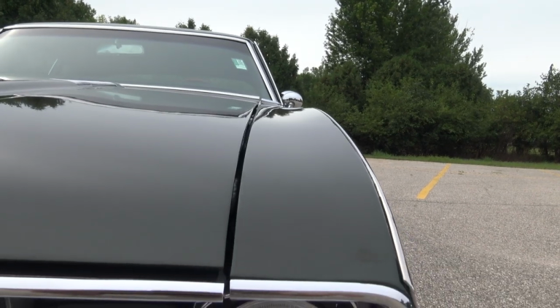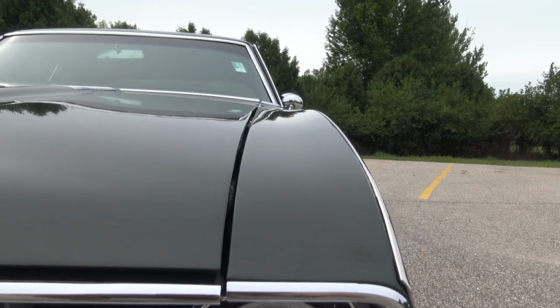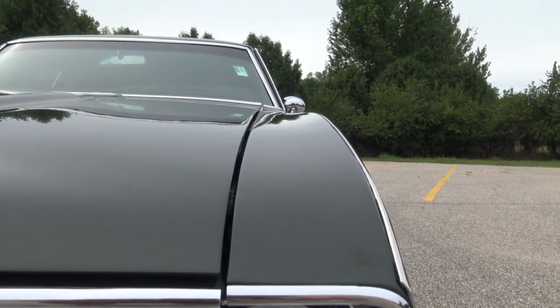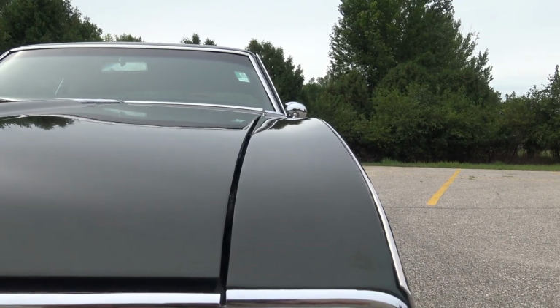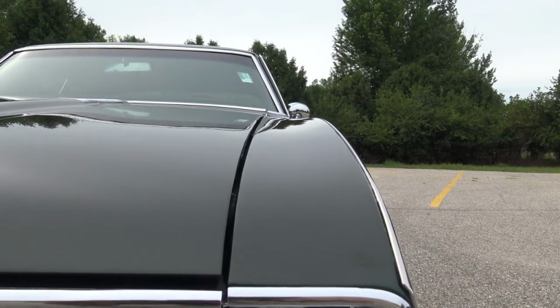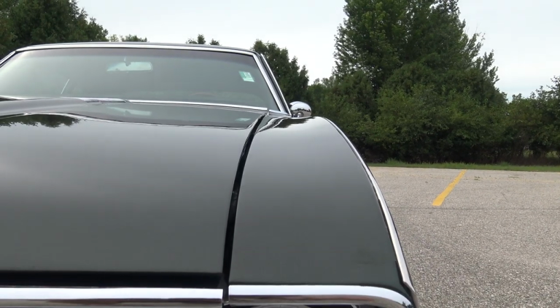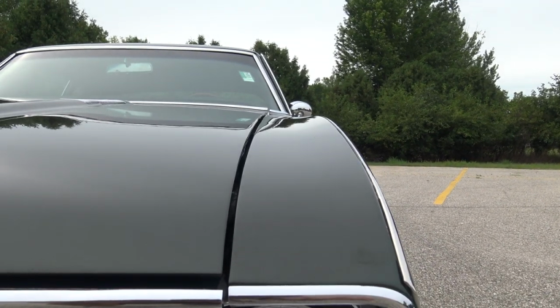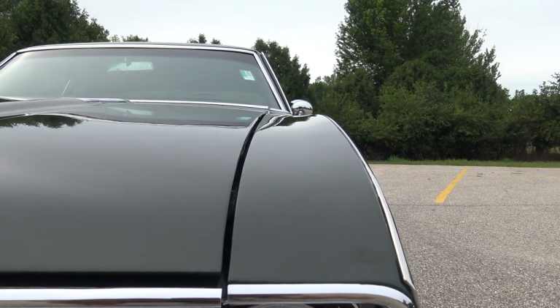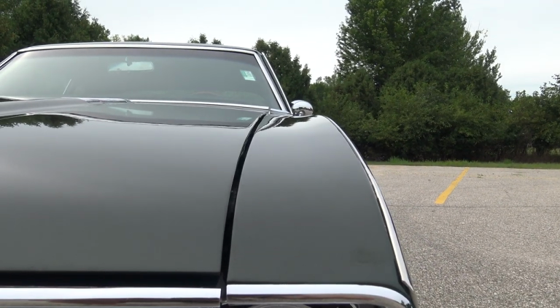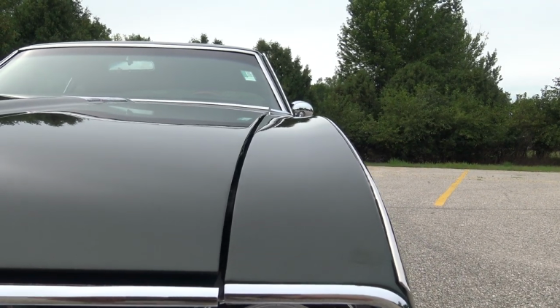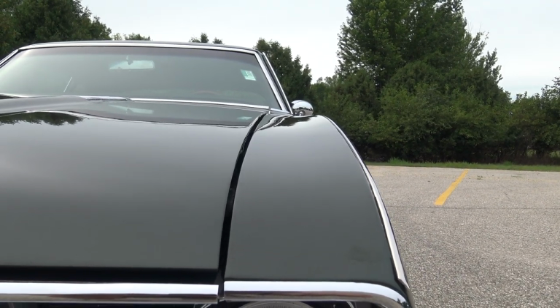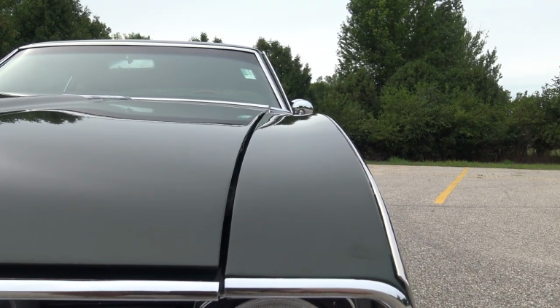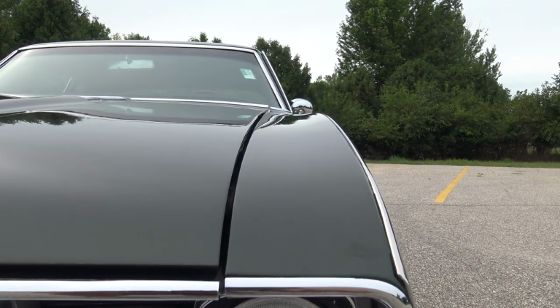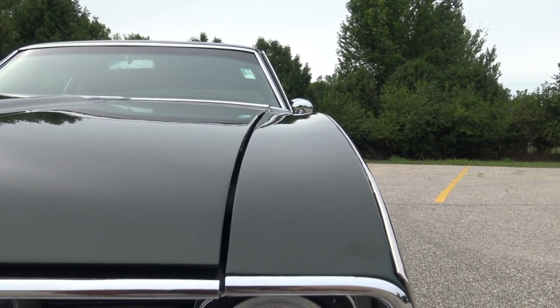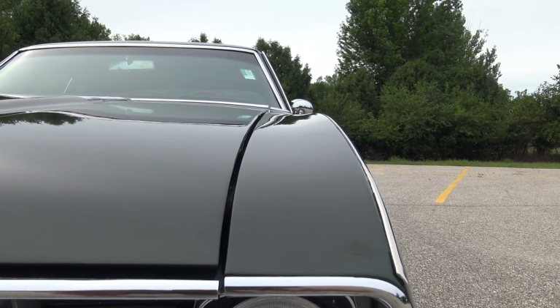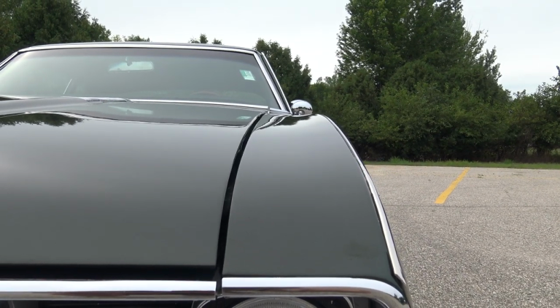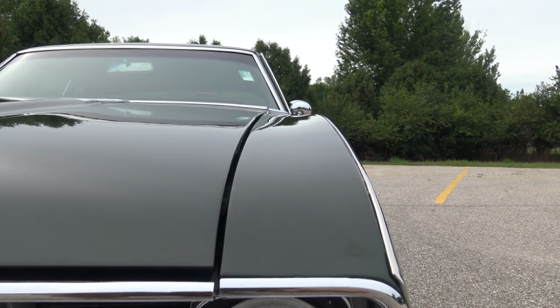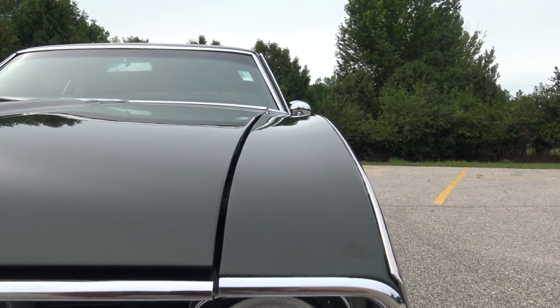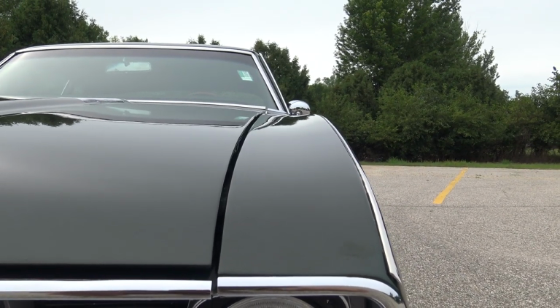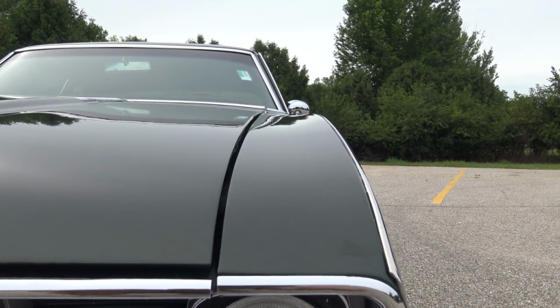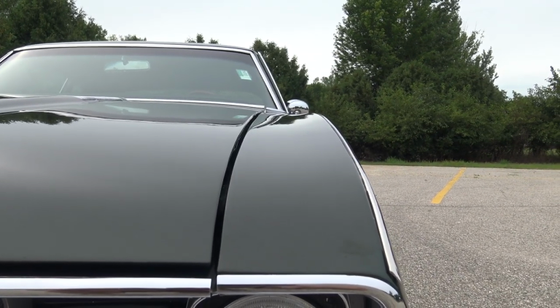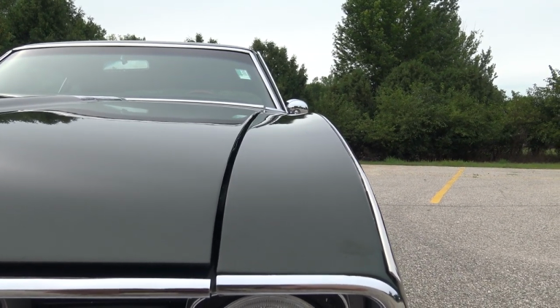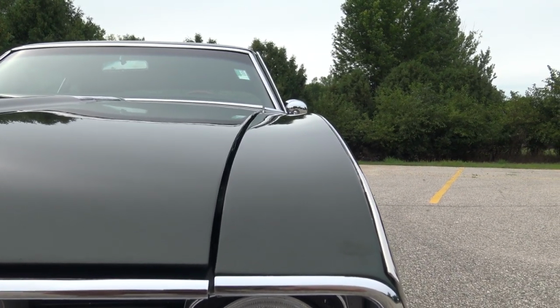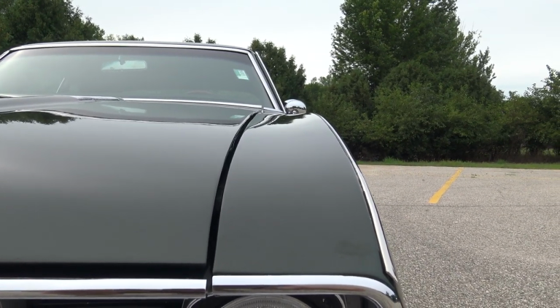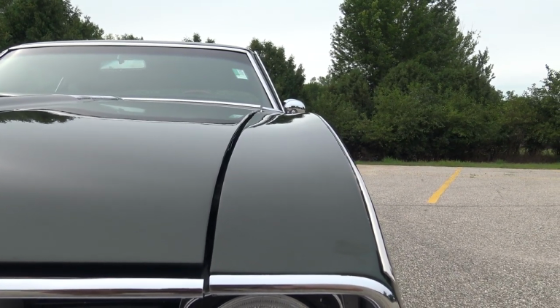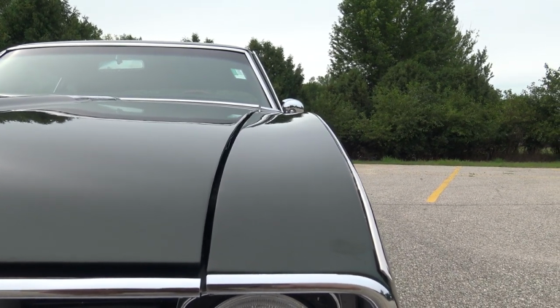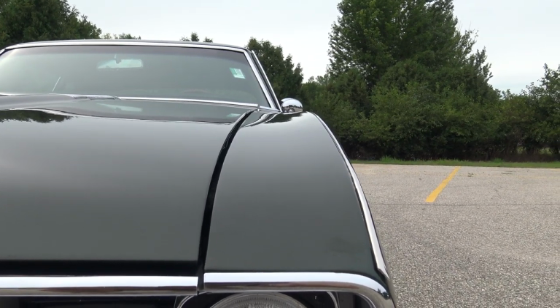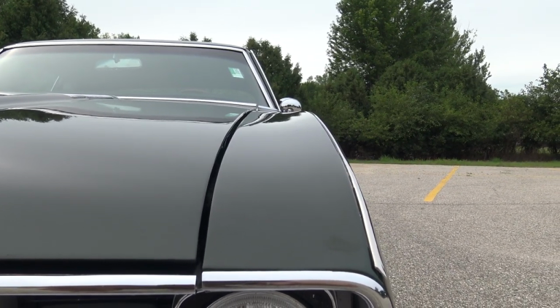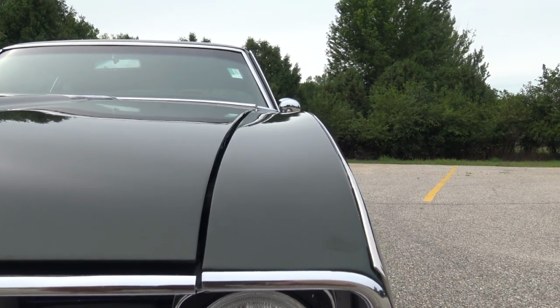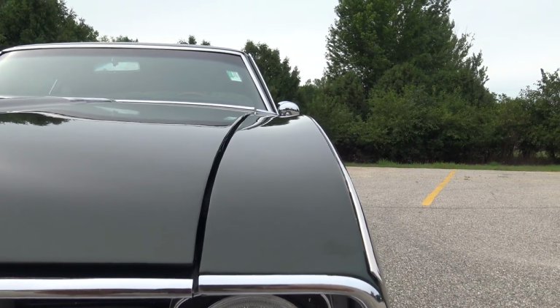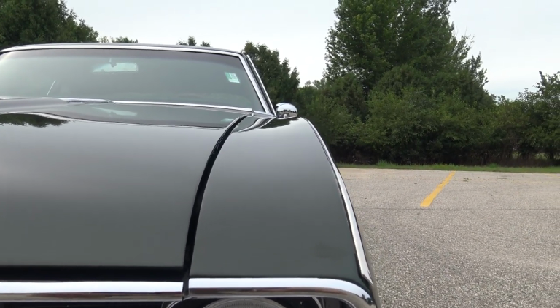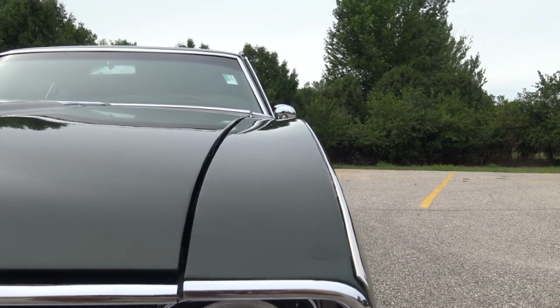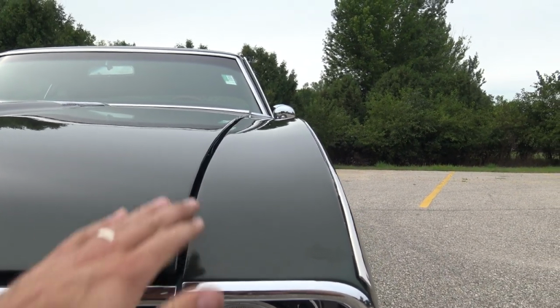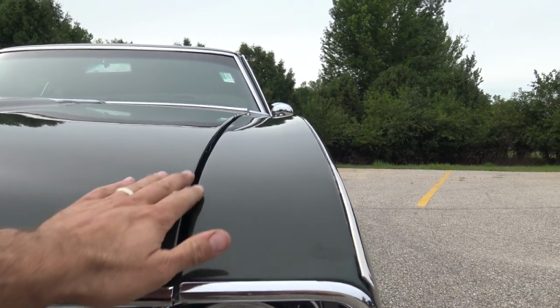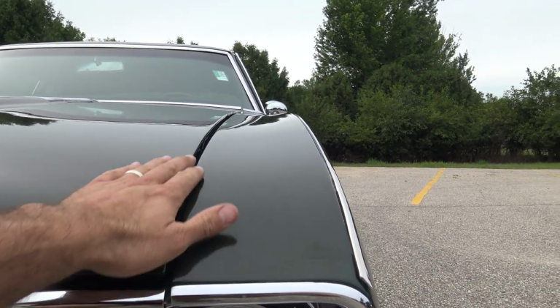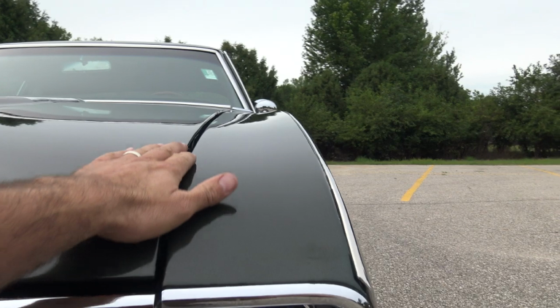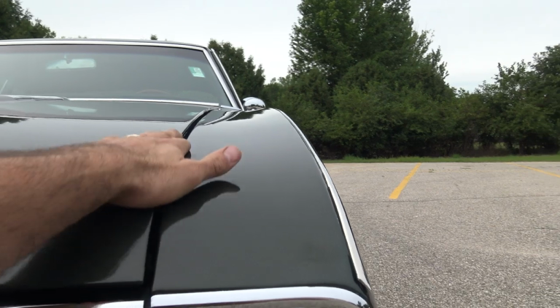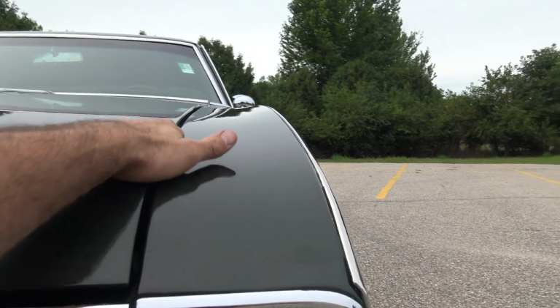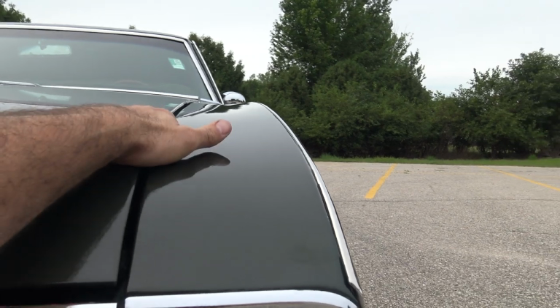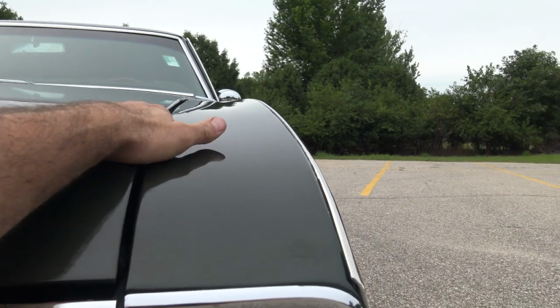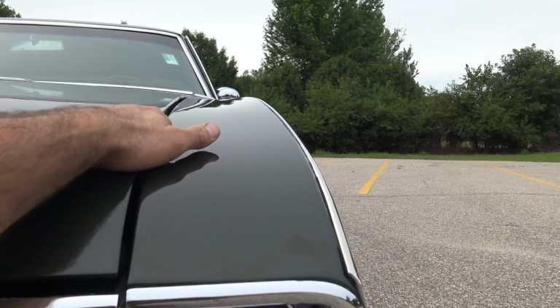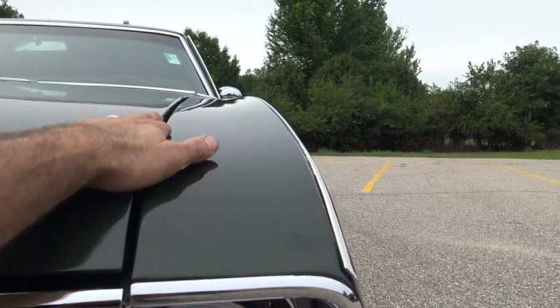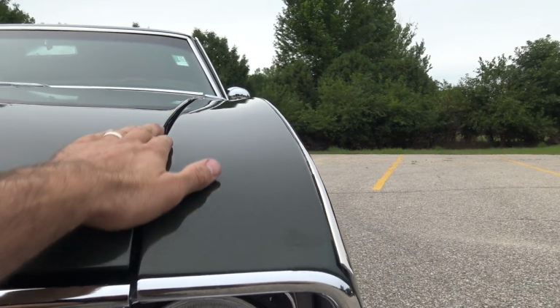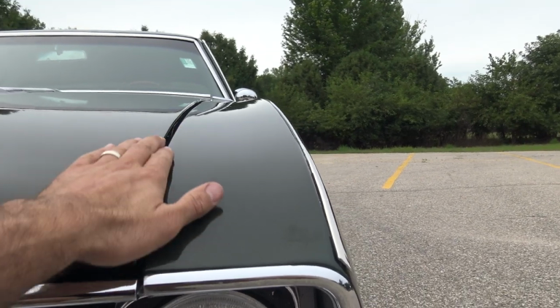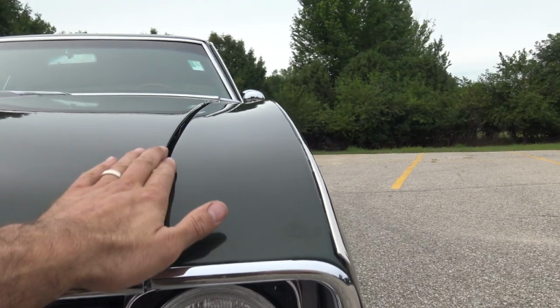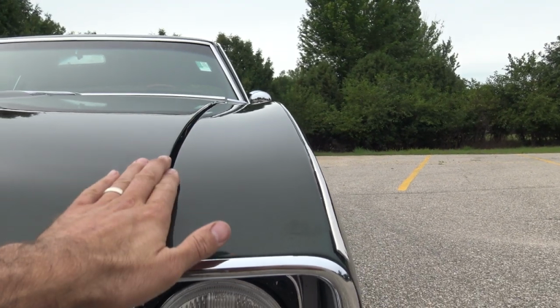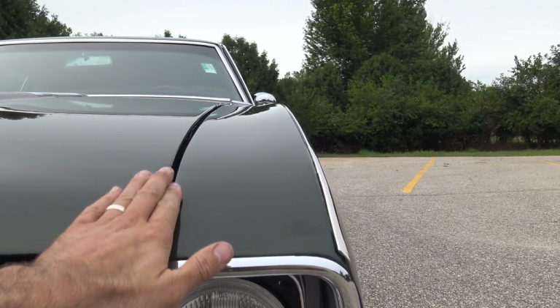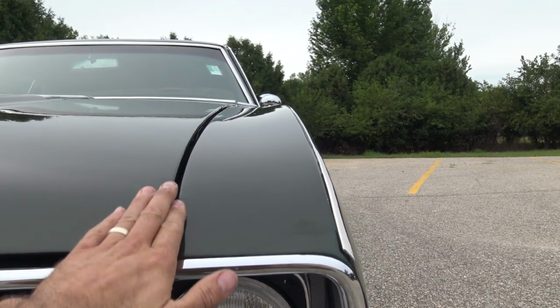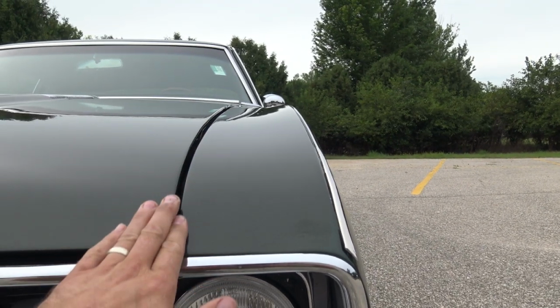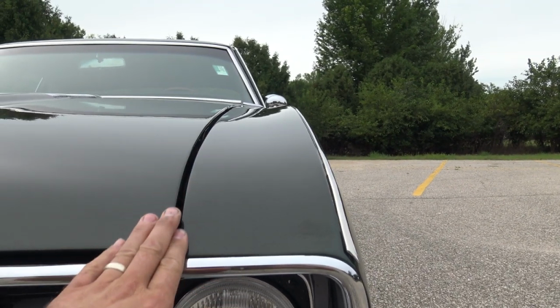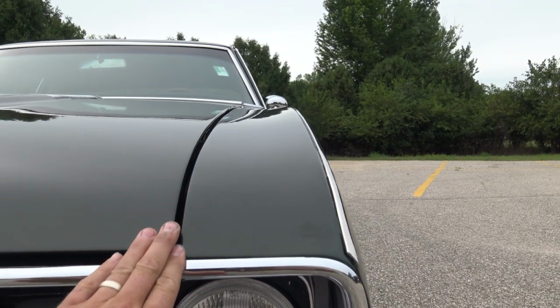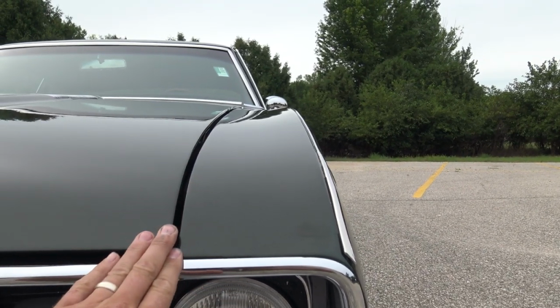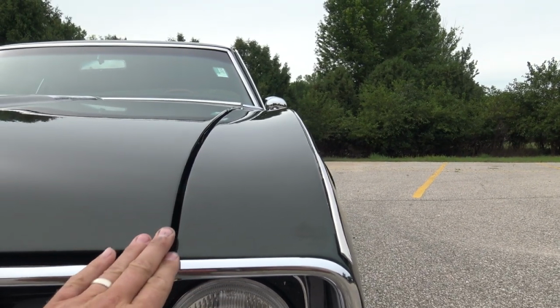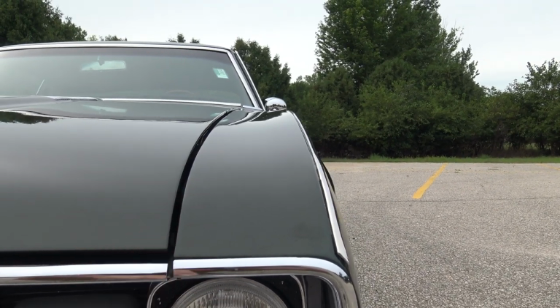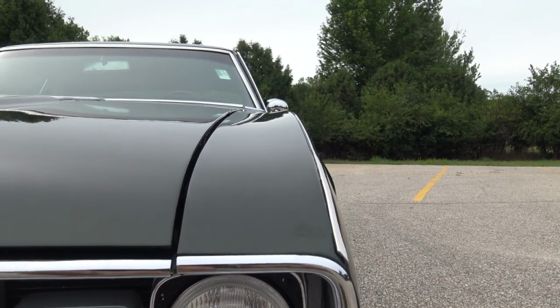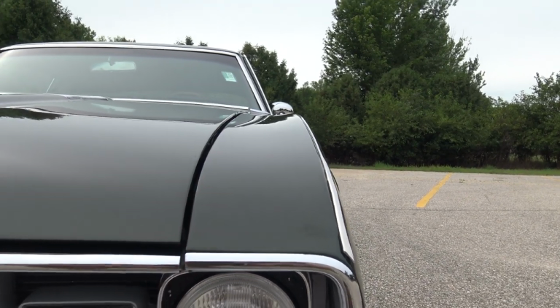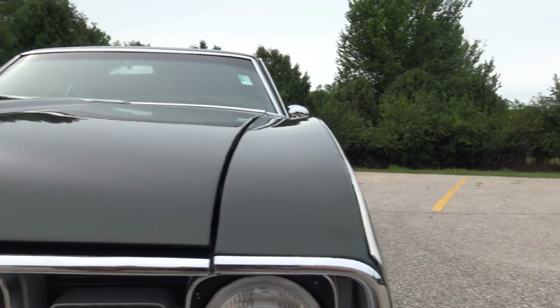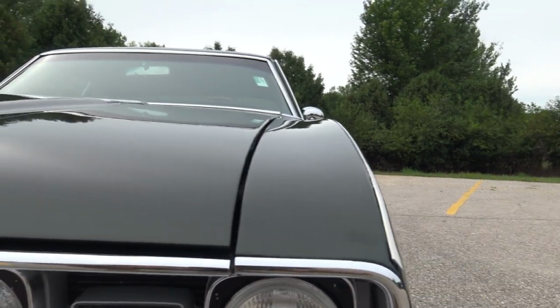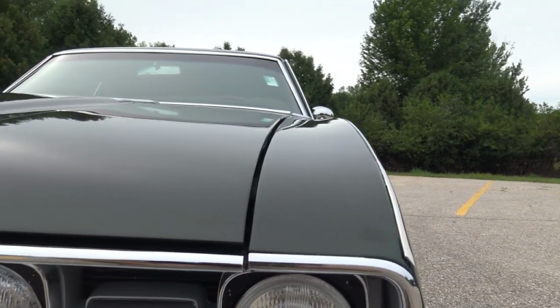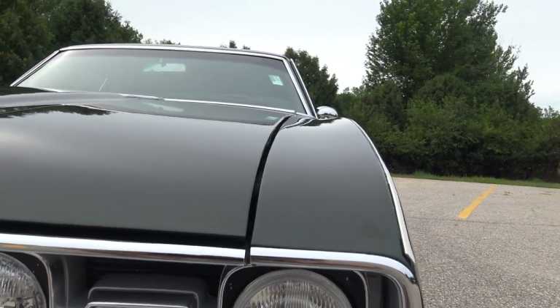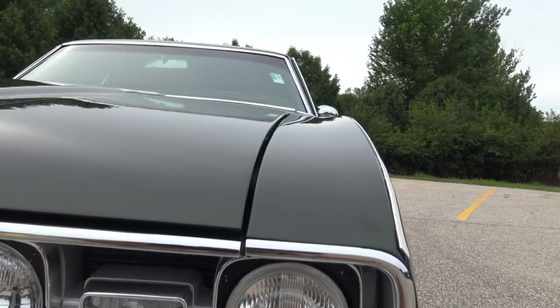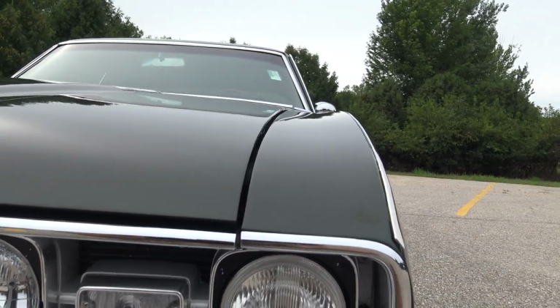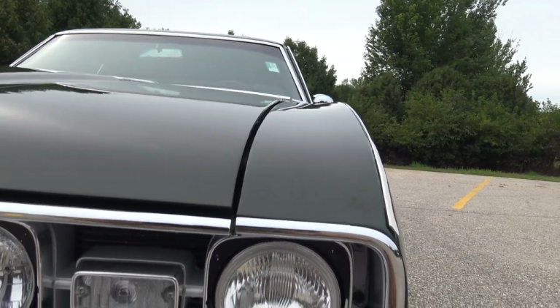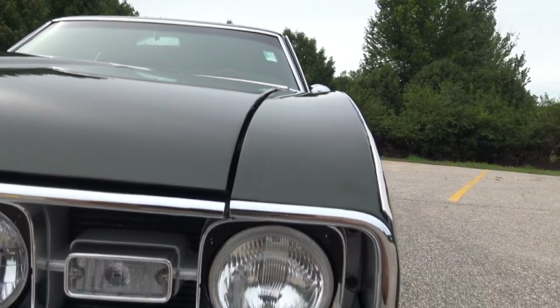As we look at our hood gap from front to back, it's nice and even from the front to the back. It sticks up just a little bit here in the very front edge — it could be adjusted.